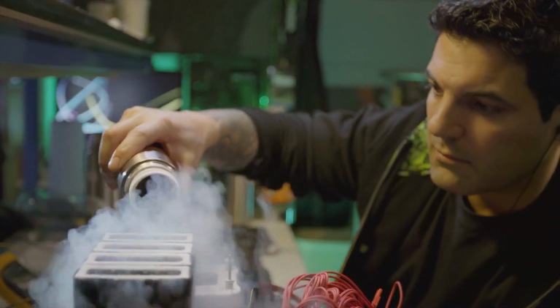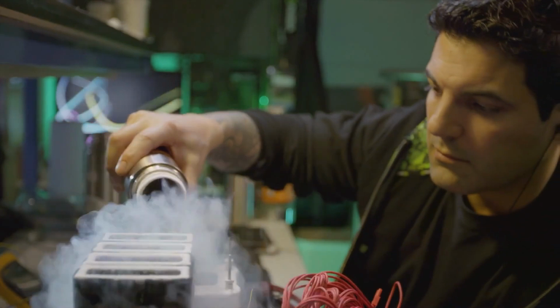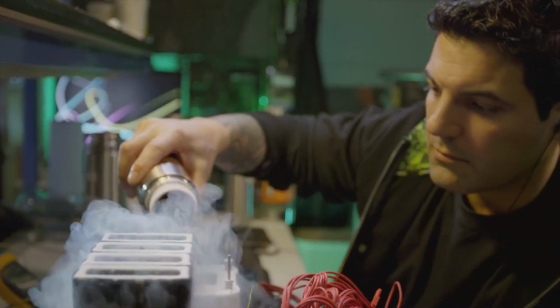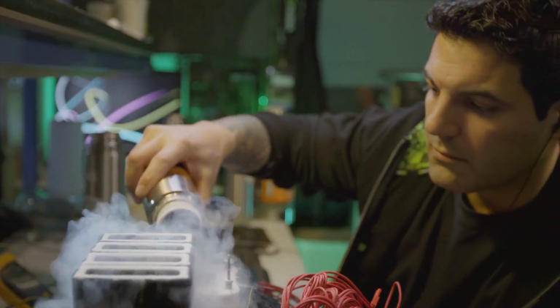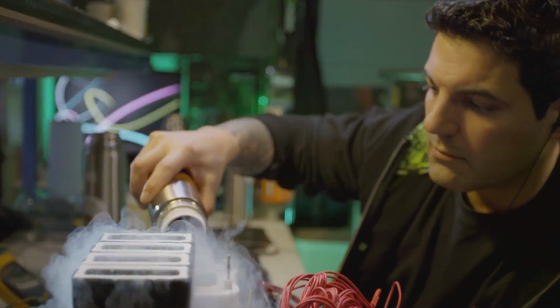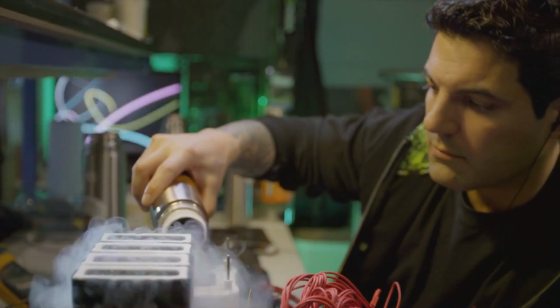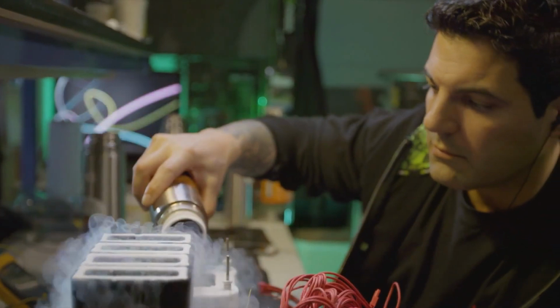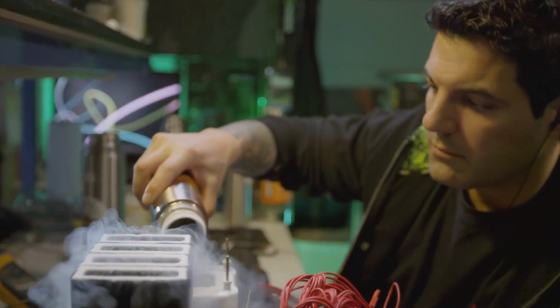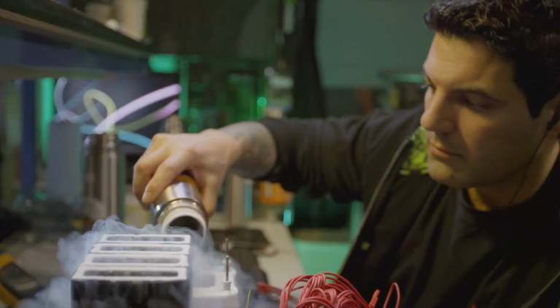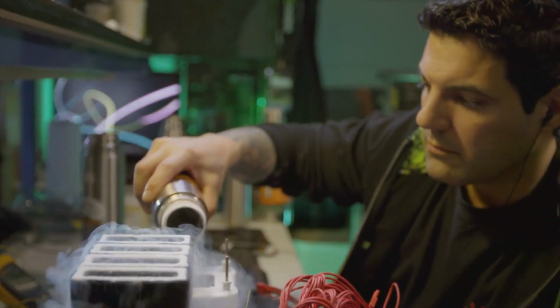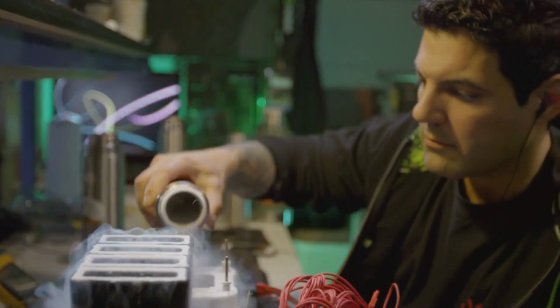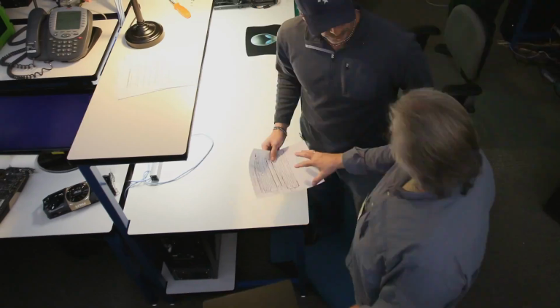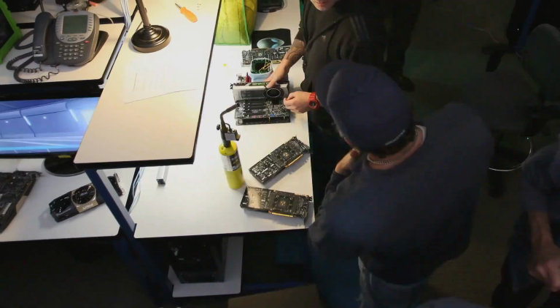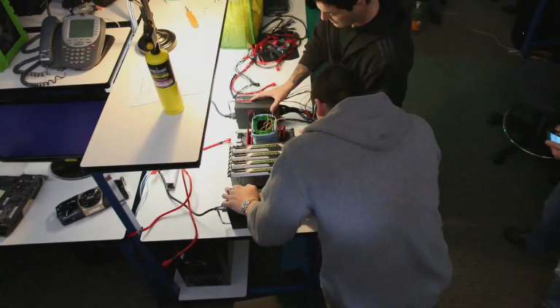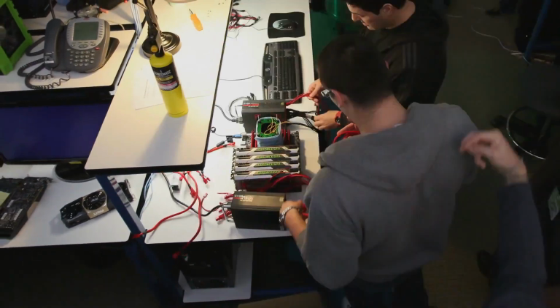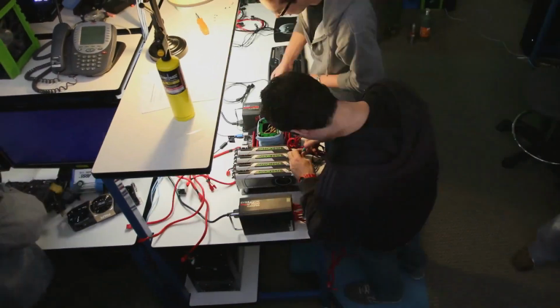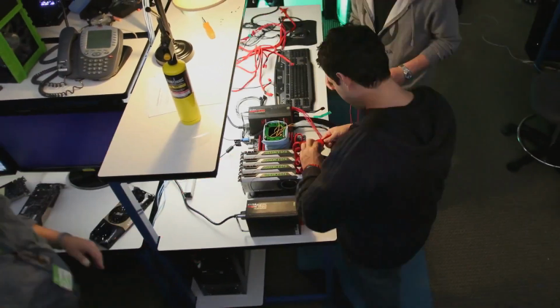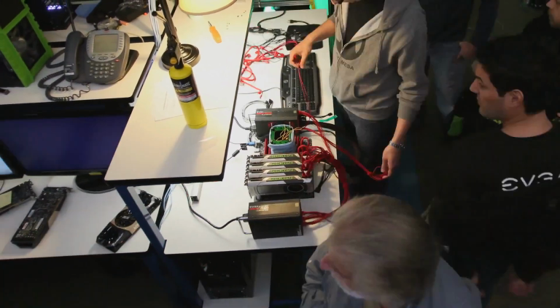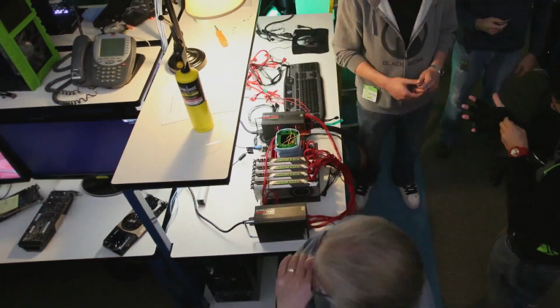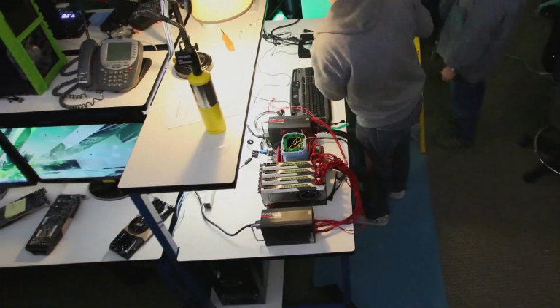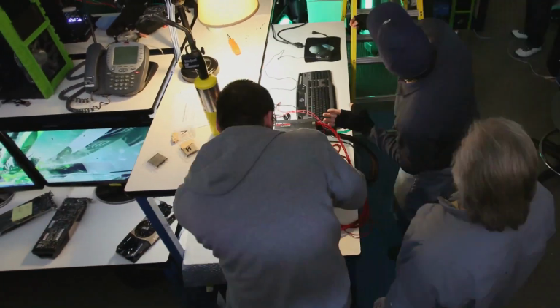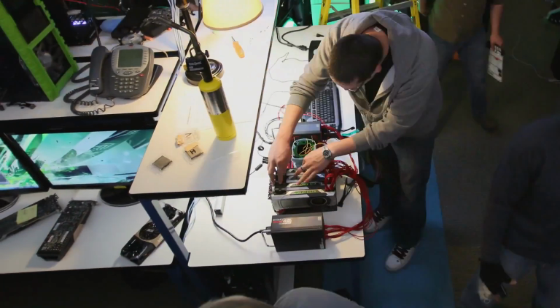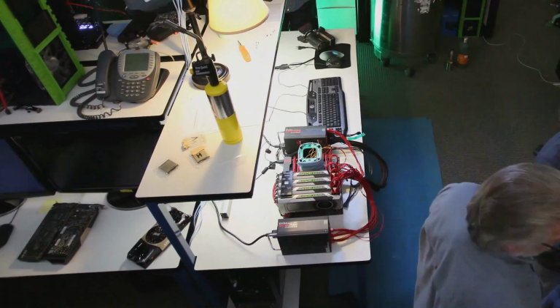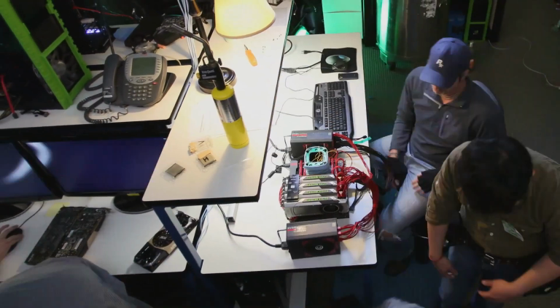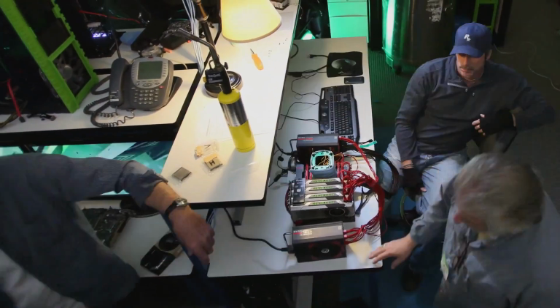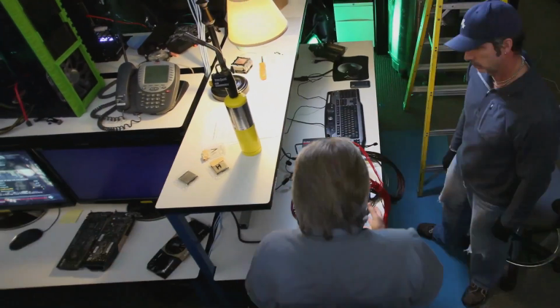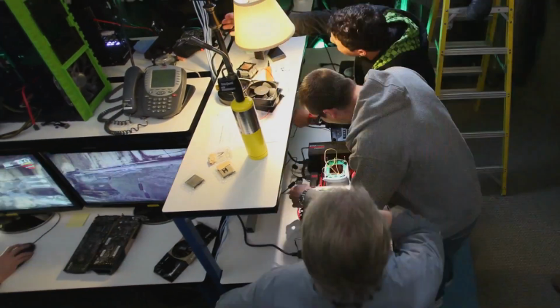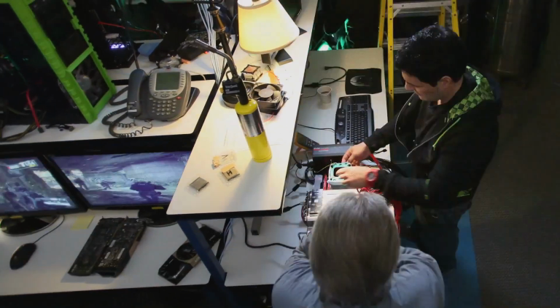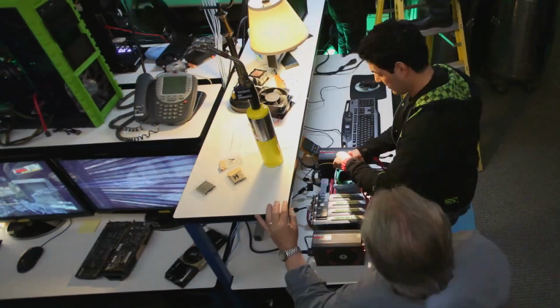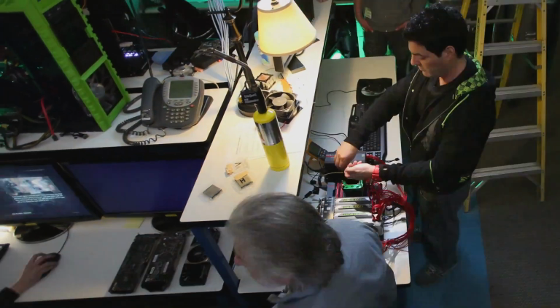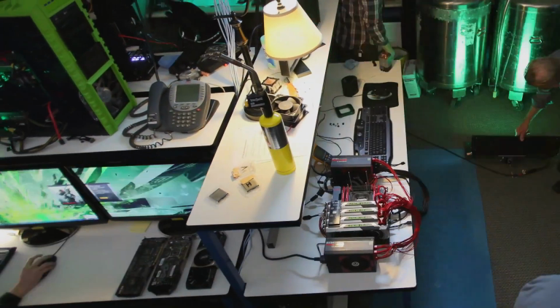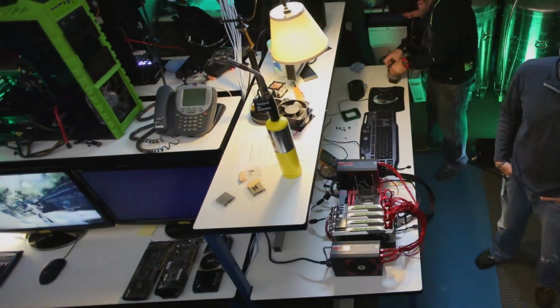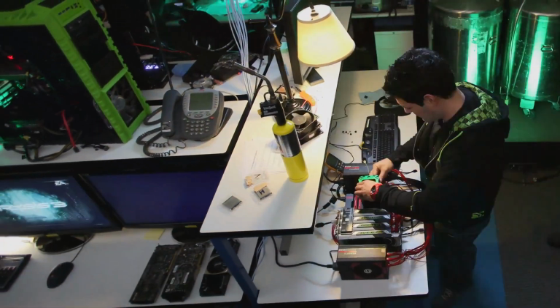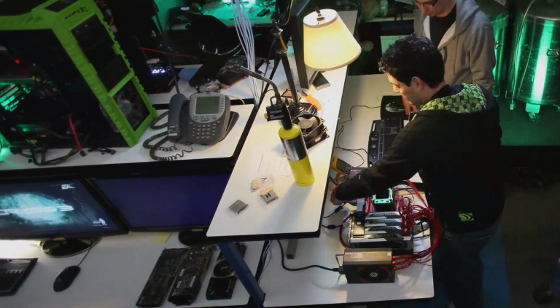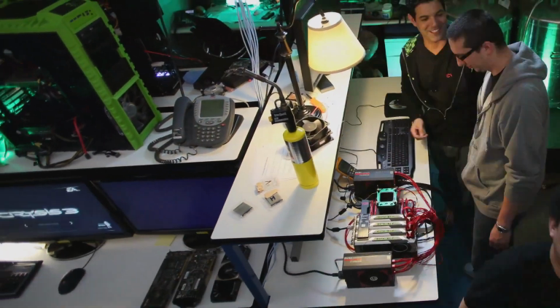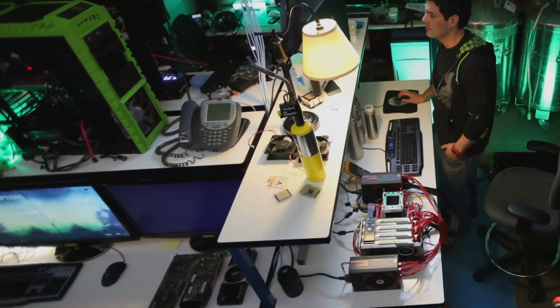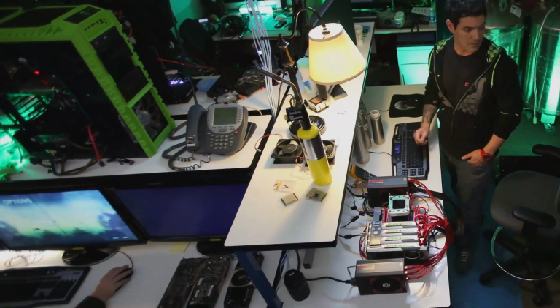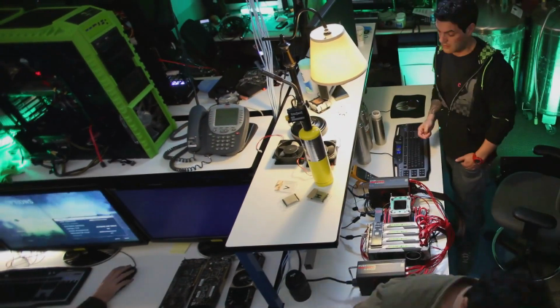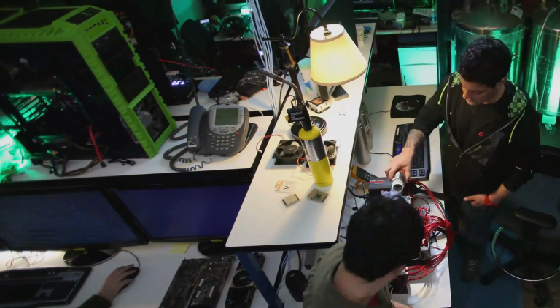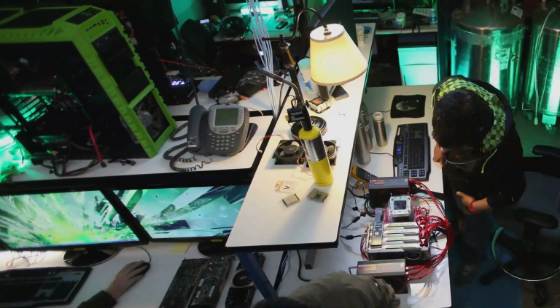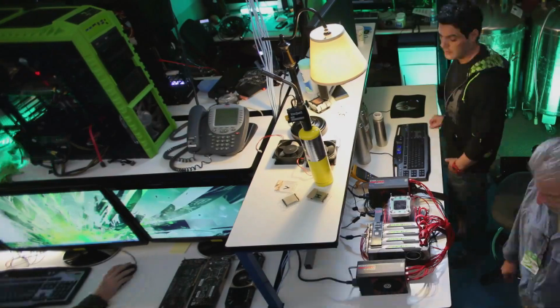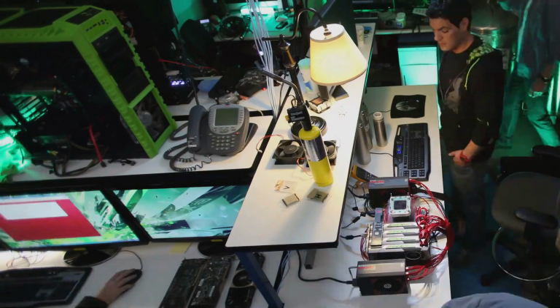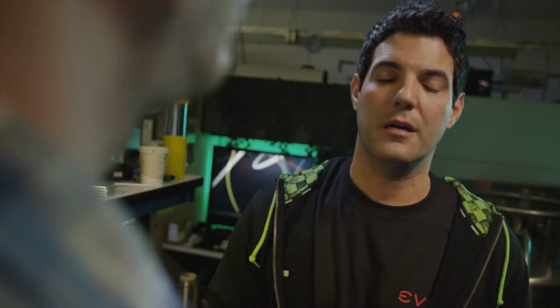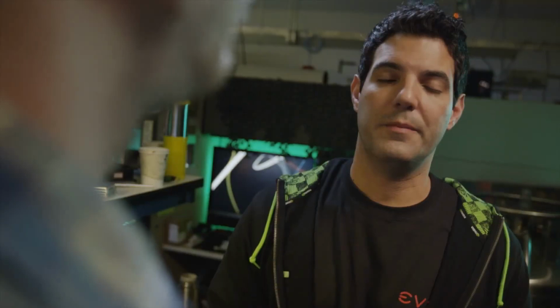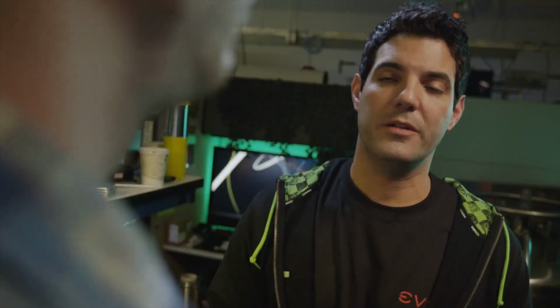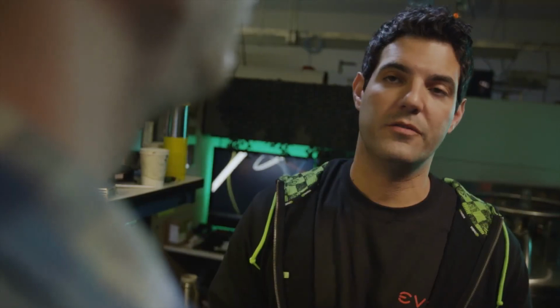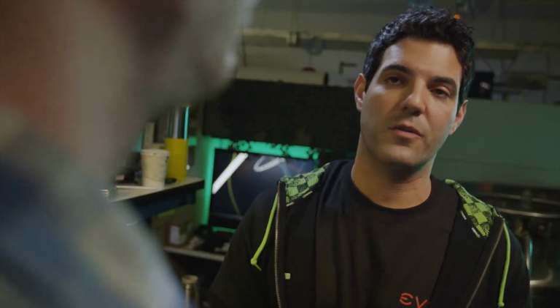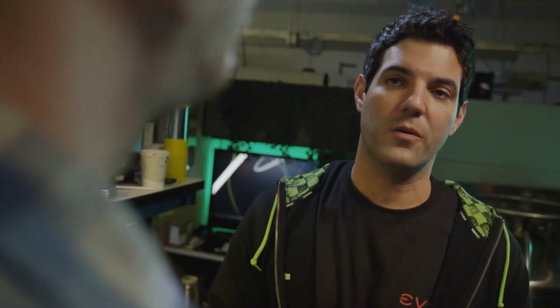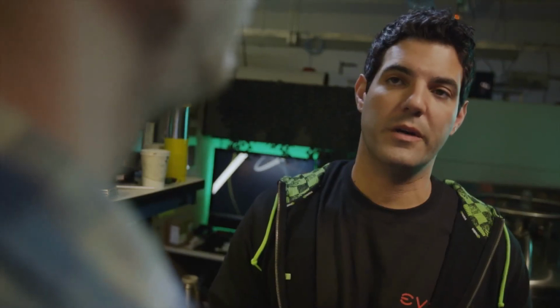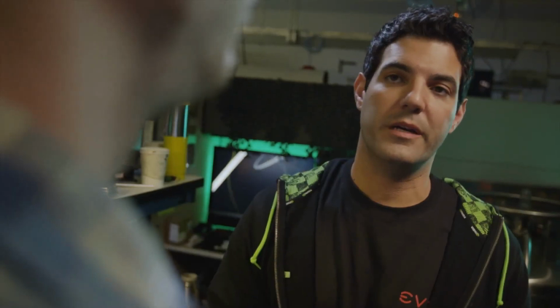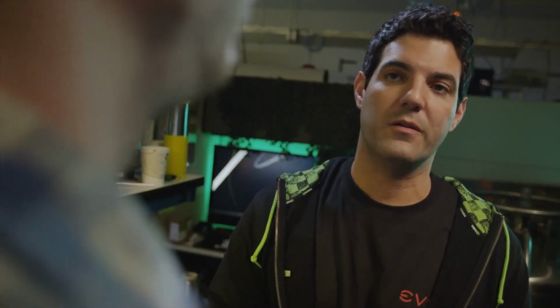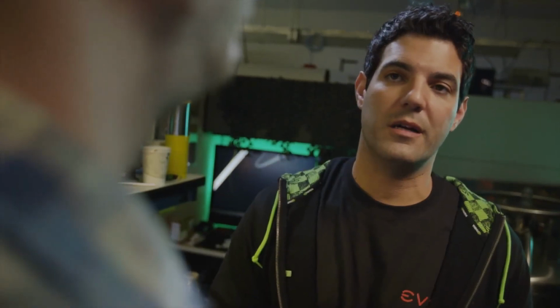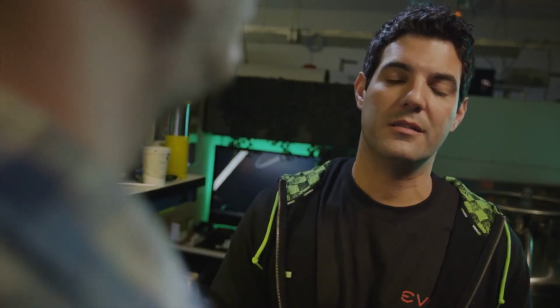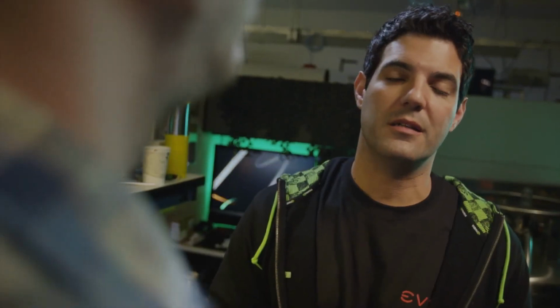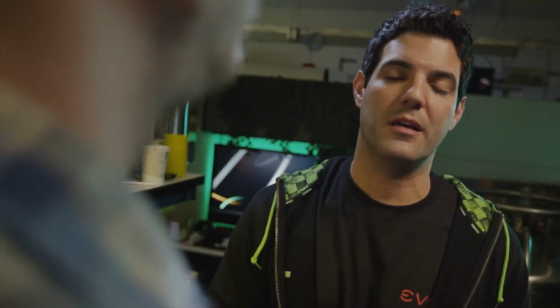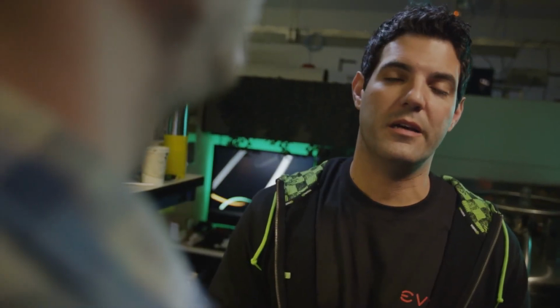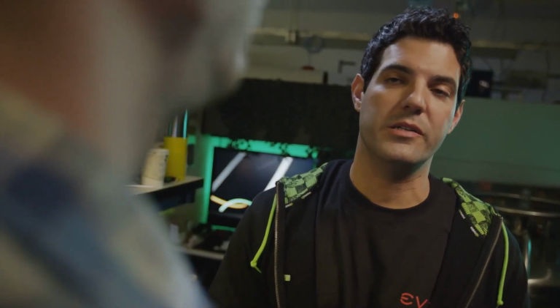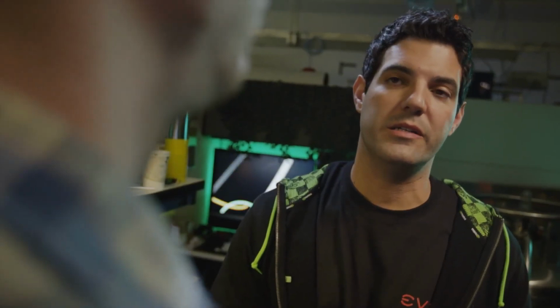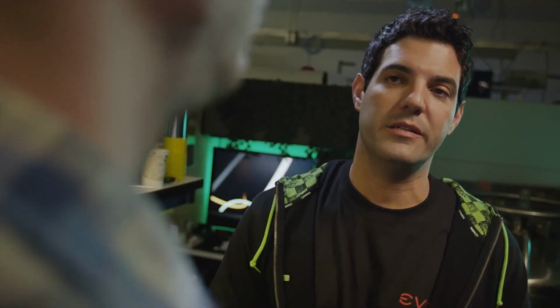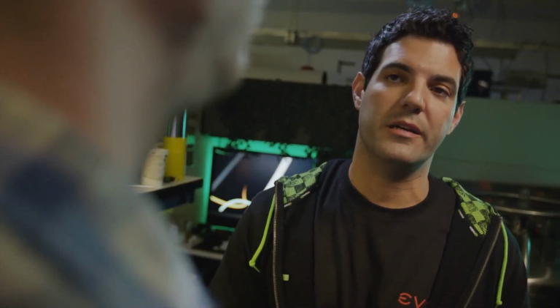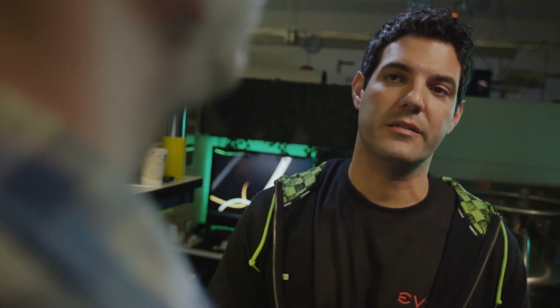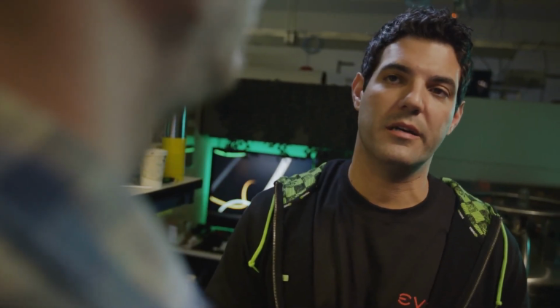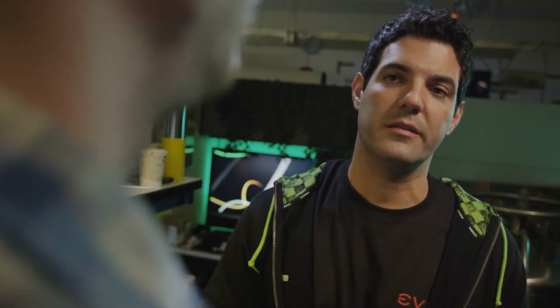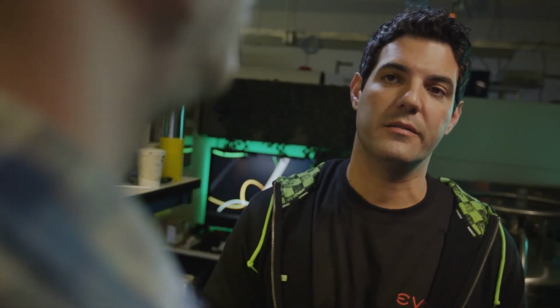So you came here, you set up this crazy rig and you're doing some crazy stuff. What did you do today? I benched 4-Way Quad SLI with GTX Titan.